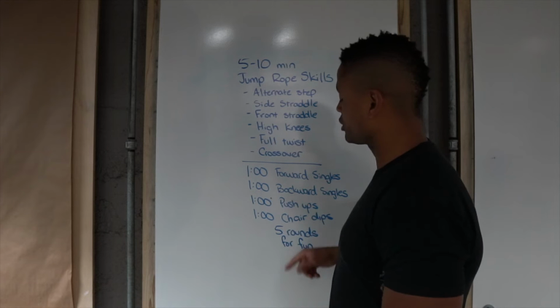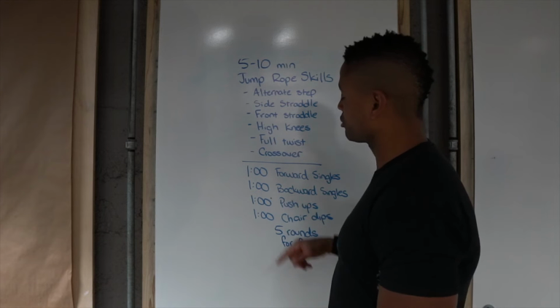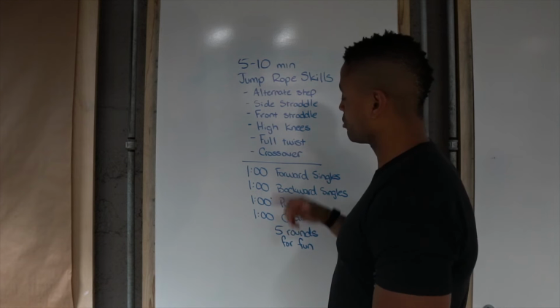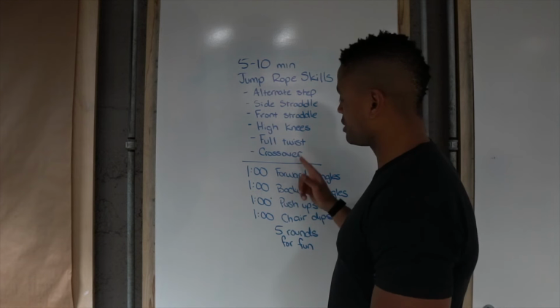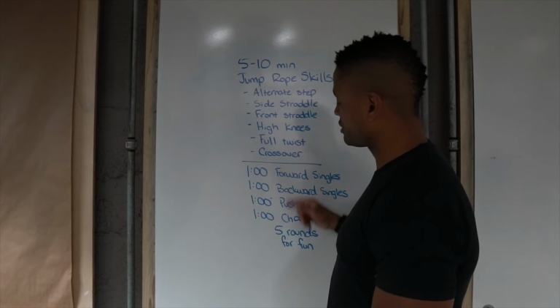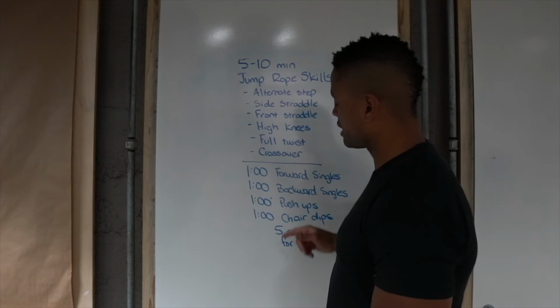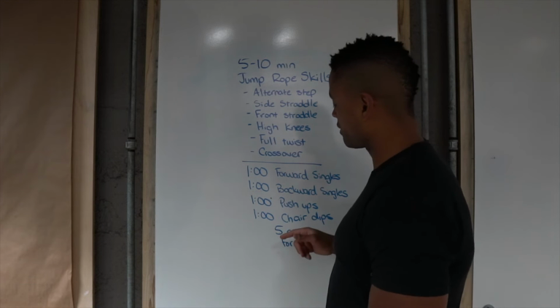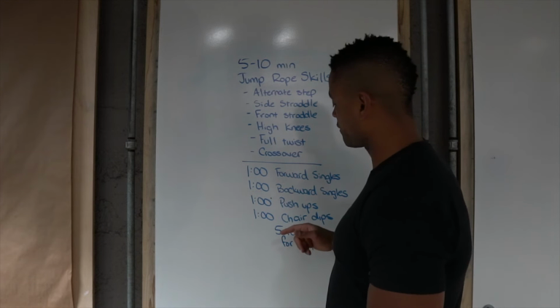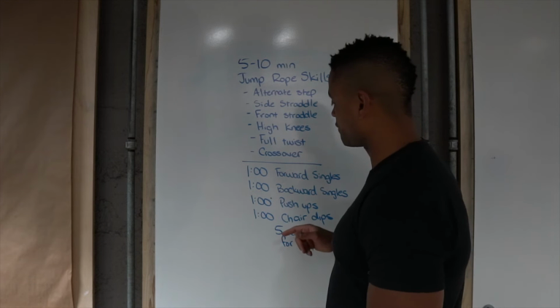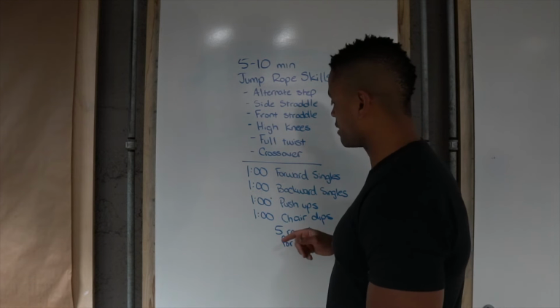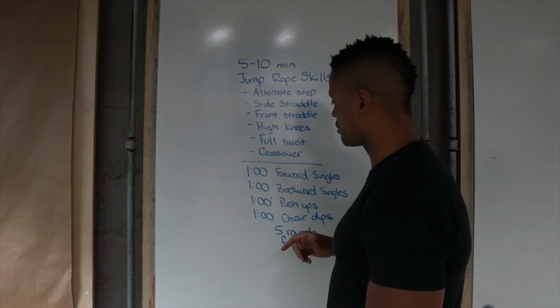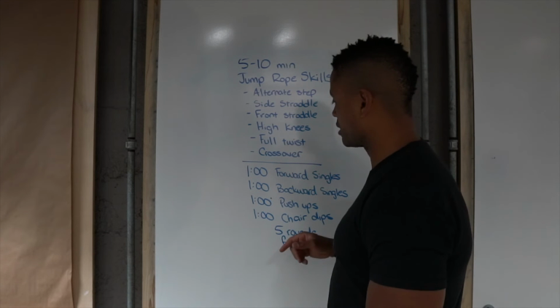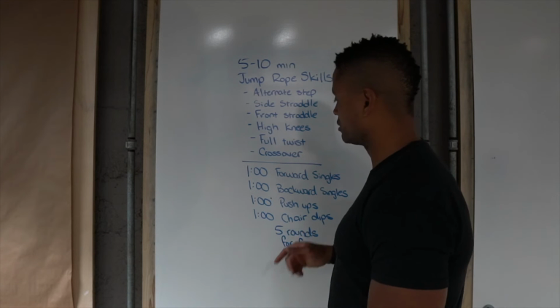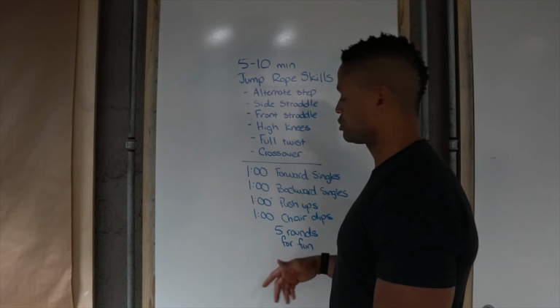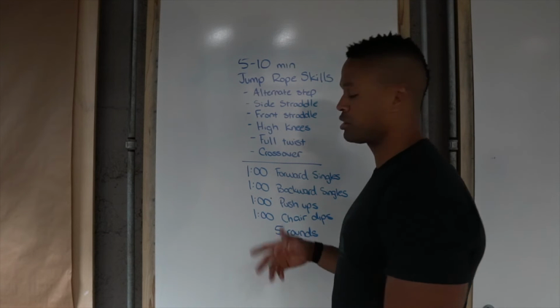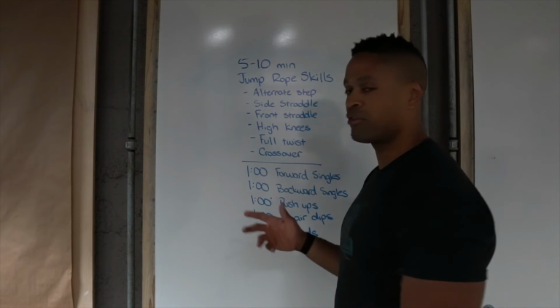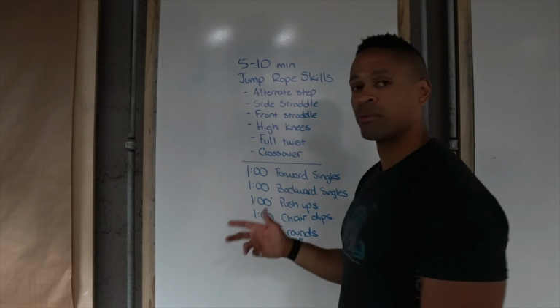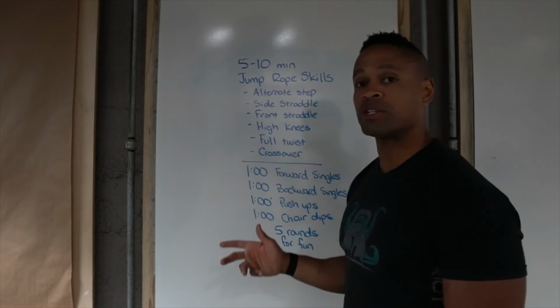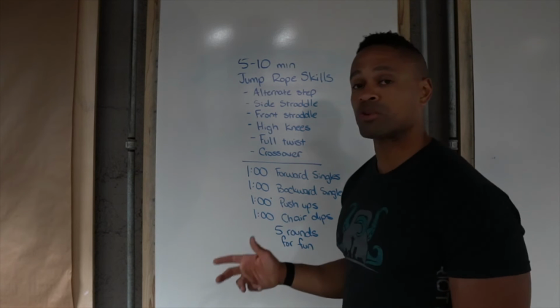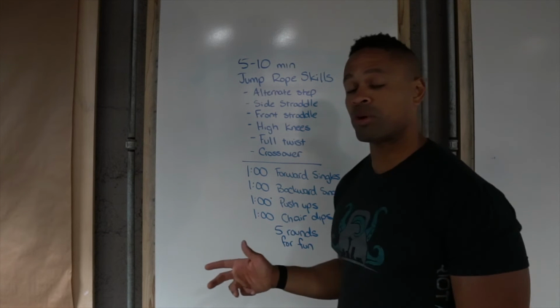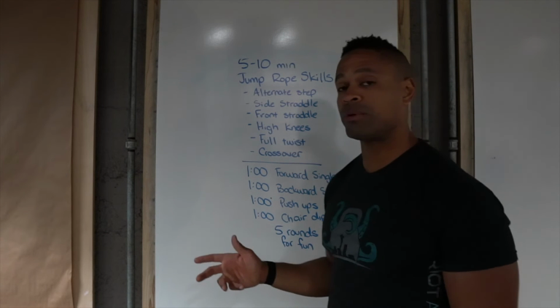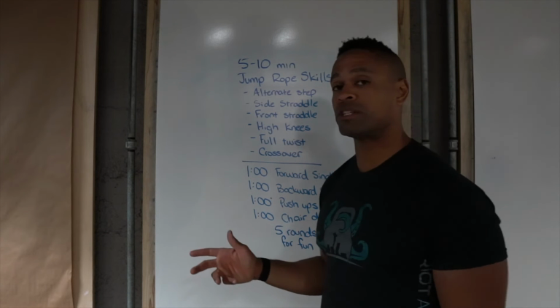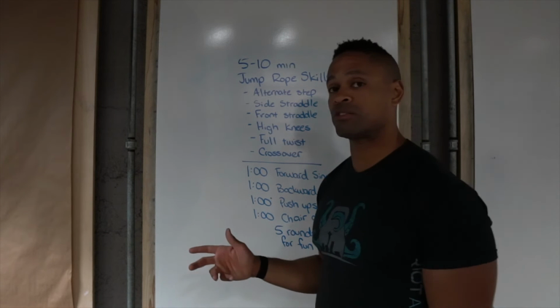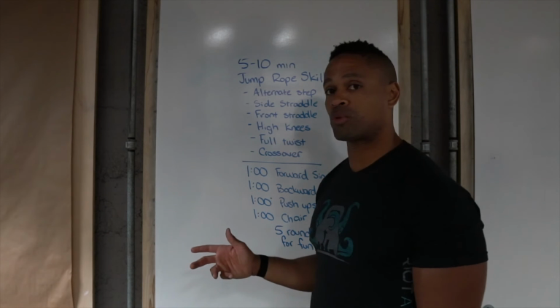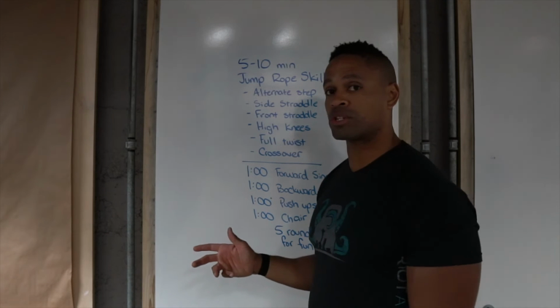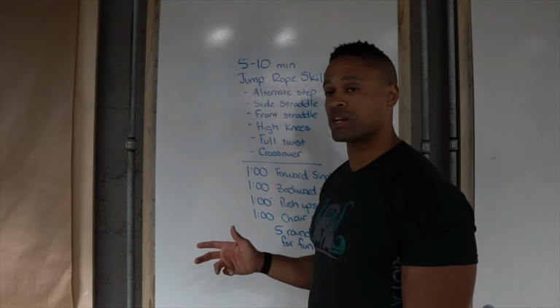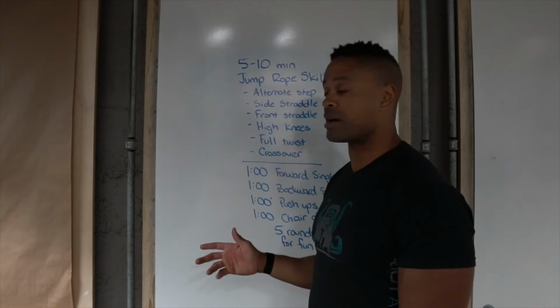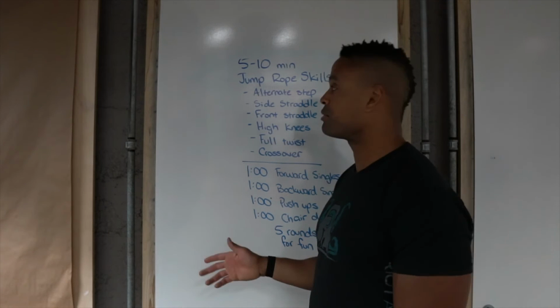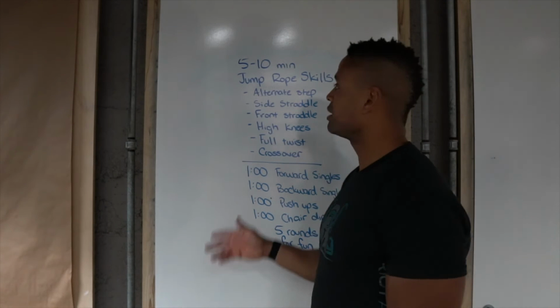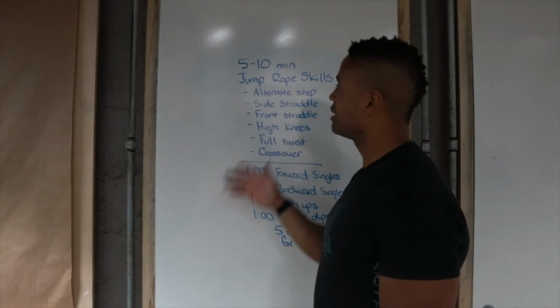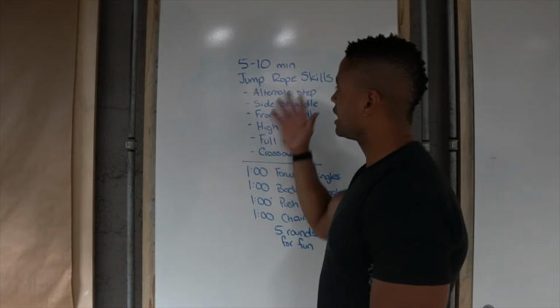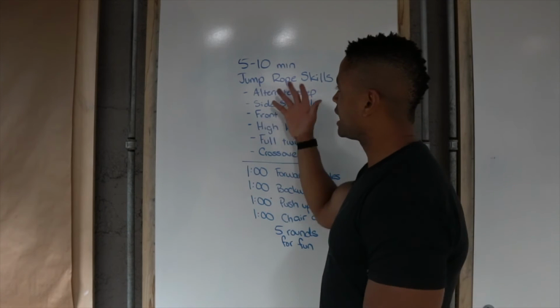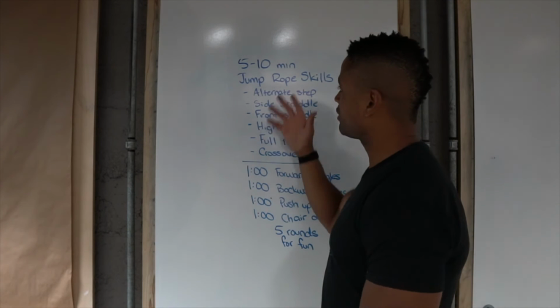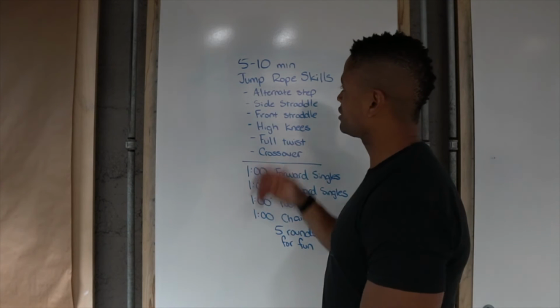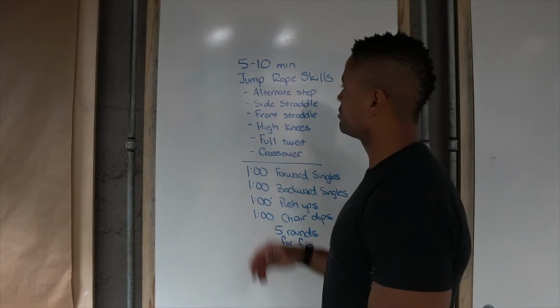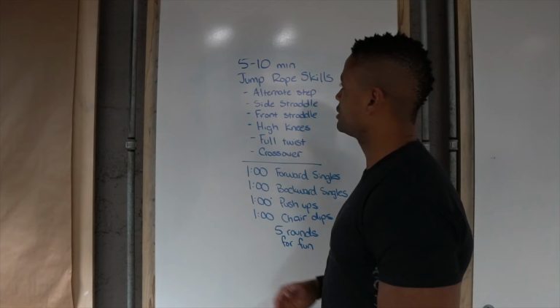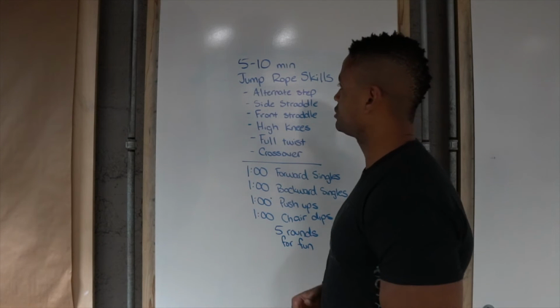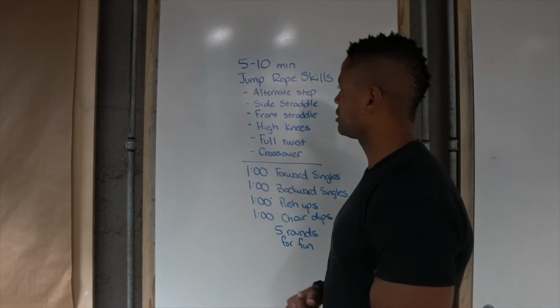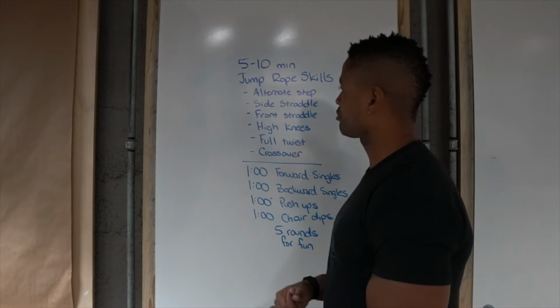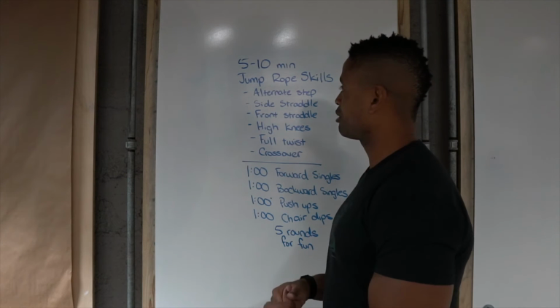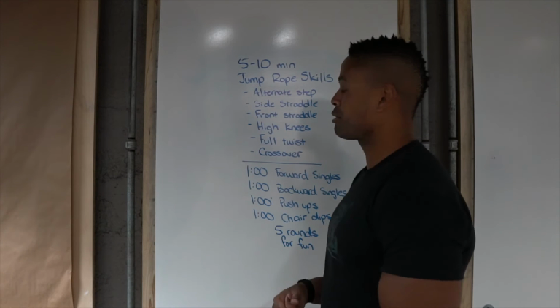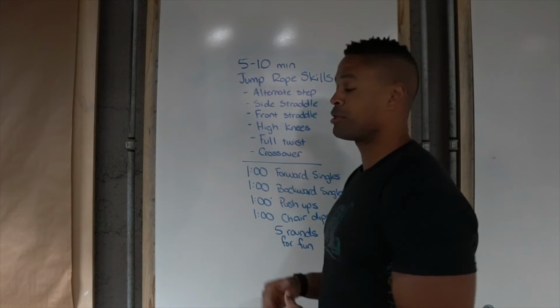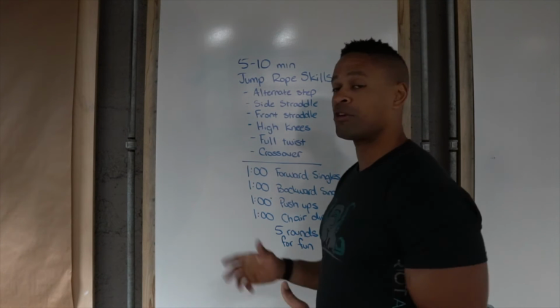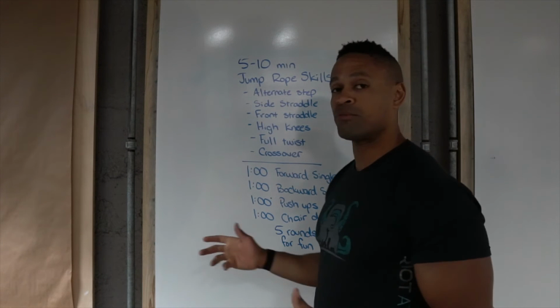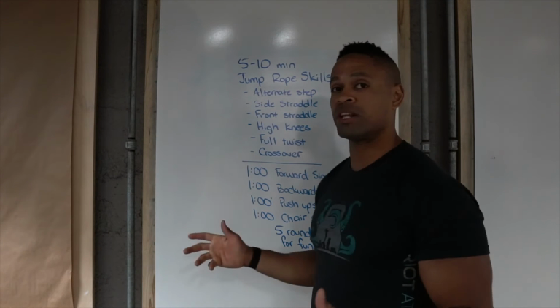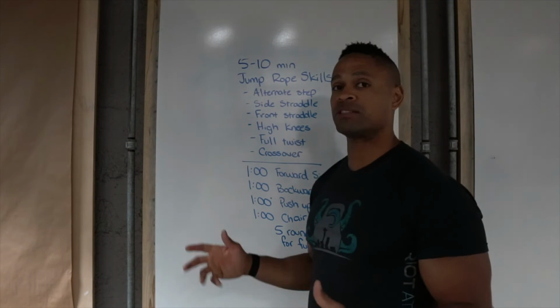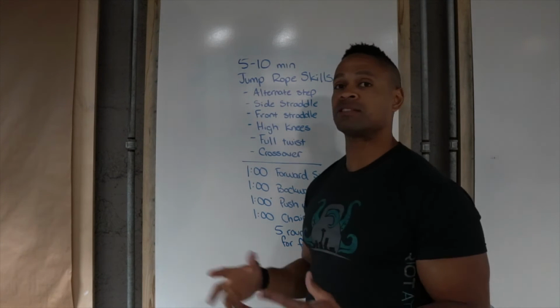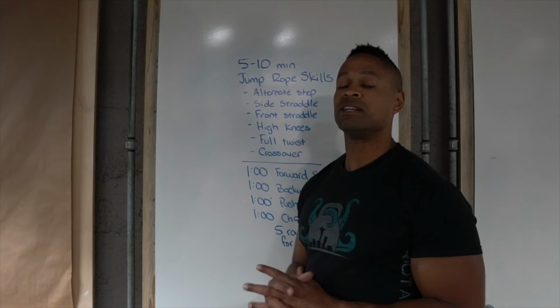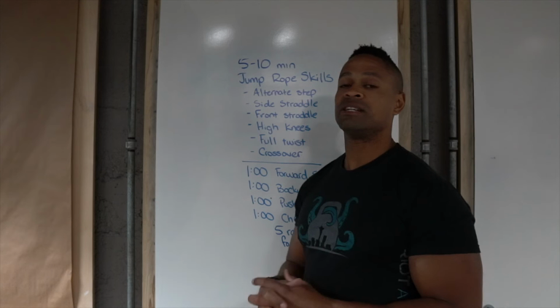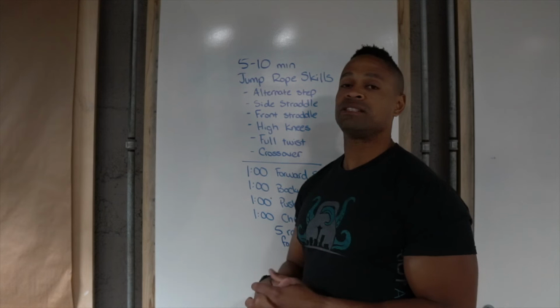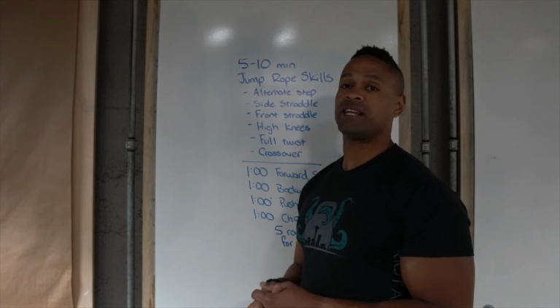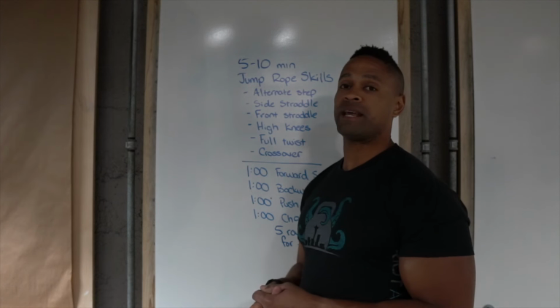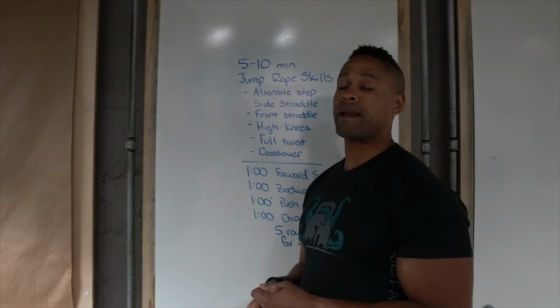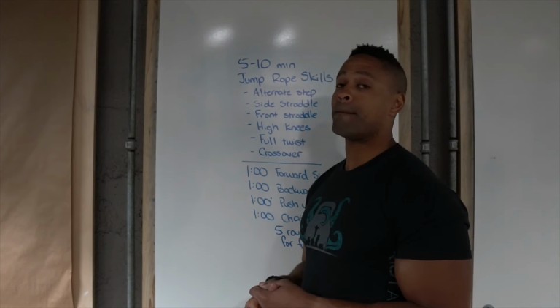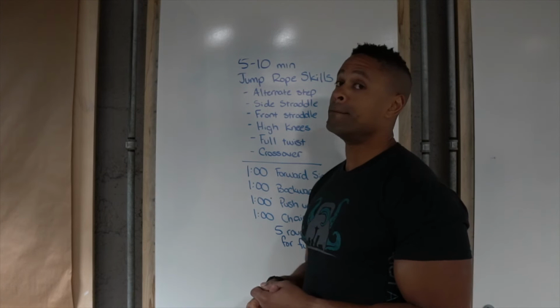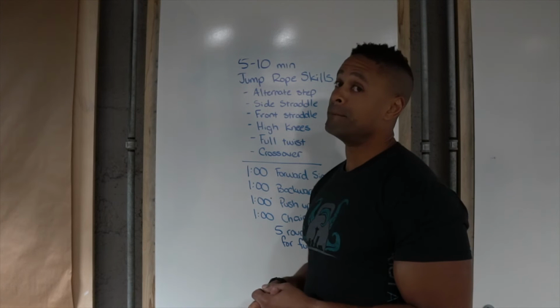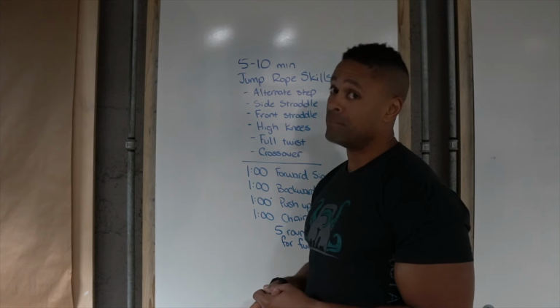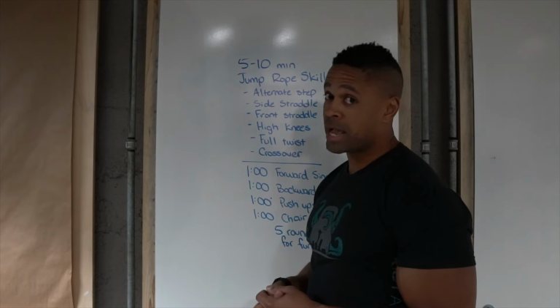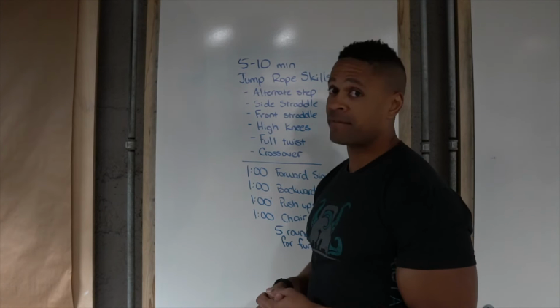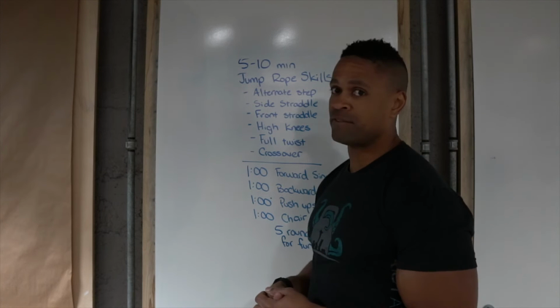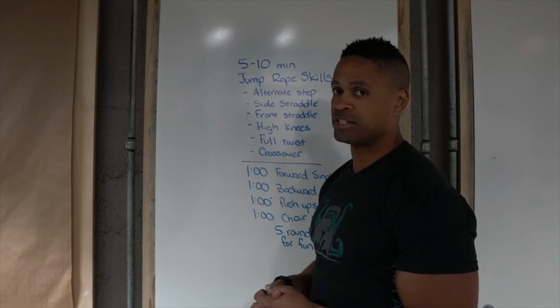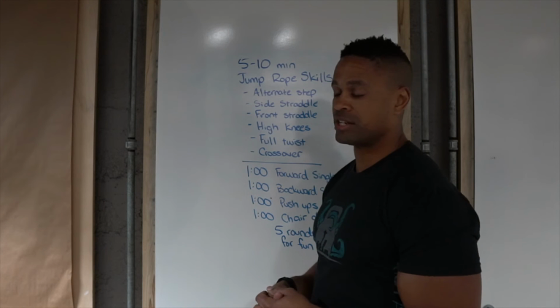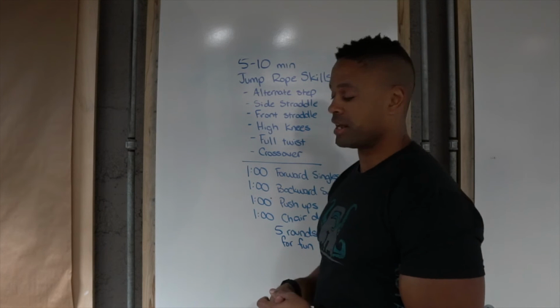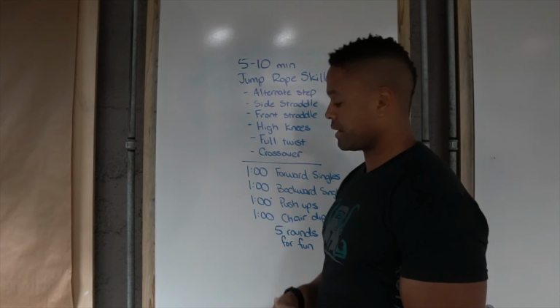You're going to repeat that 5 rounds, which will give you about 20 minutes of work time. Add in the 10 minutes of jump rope, and that's 30 minutes to get mad fit today.